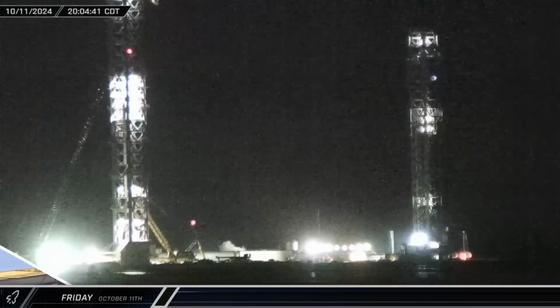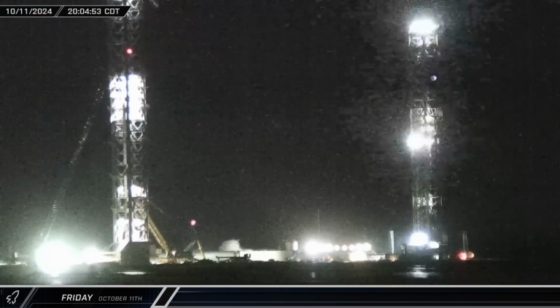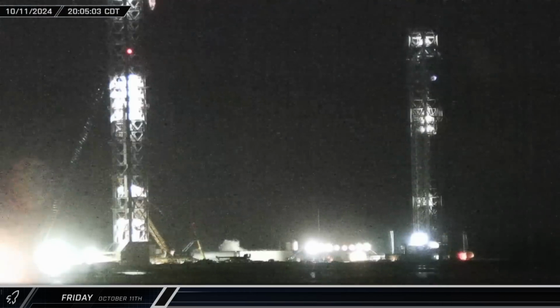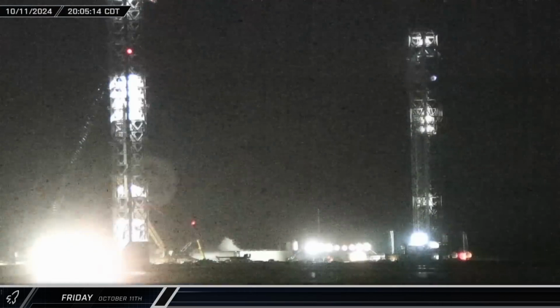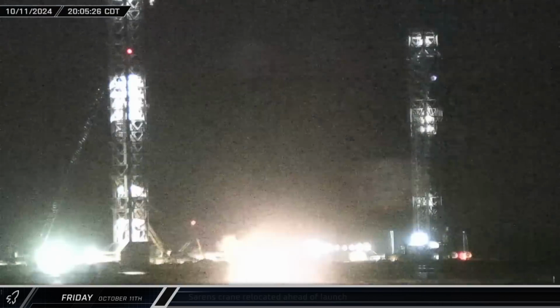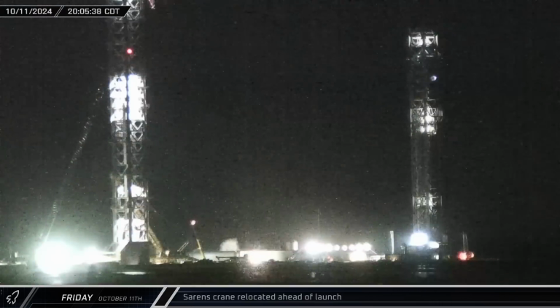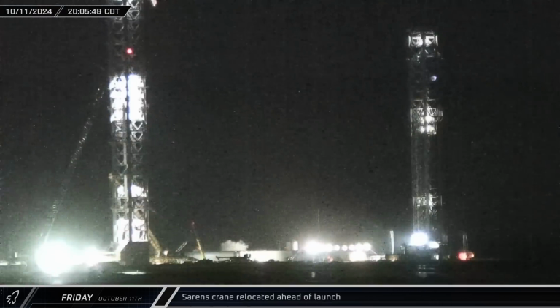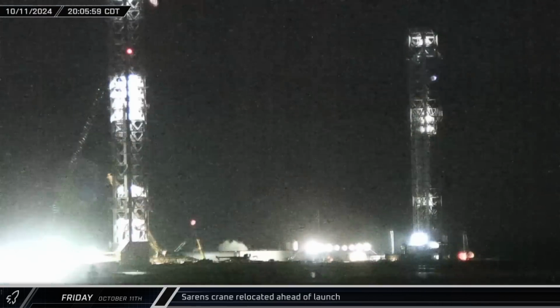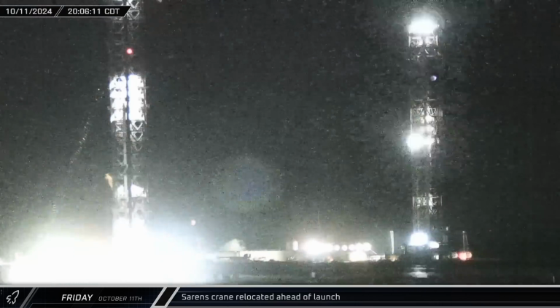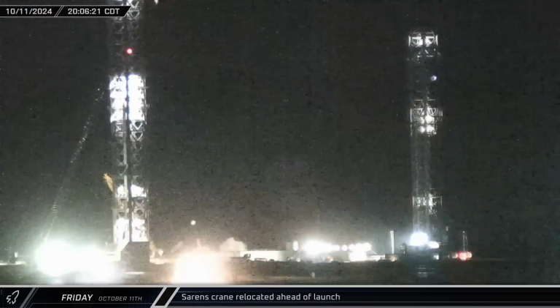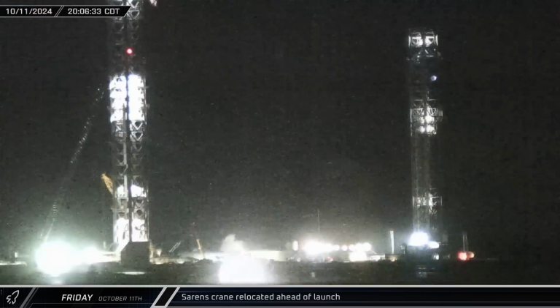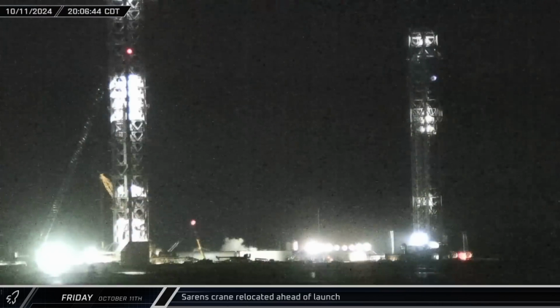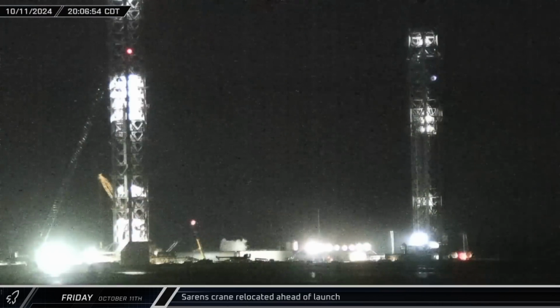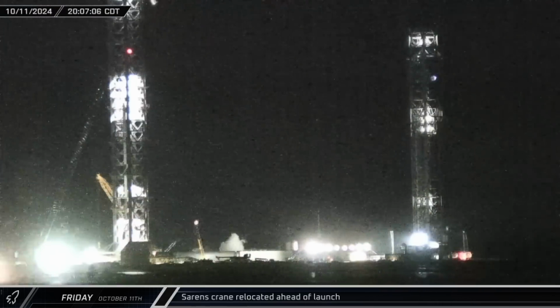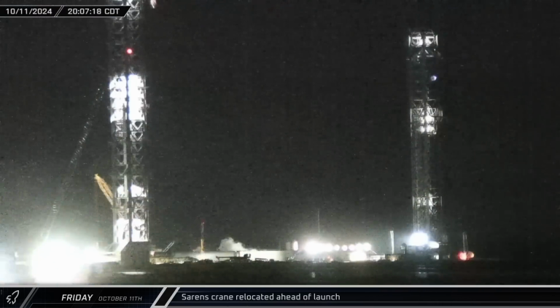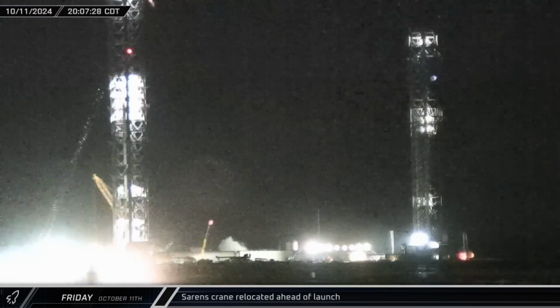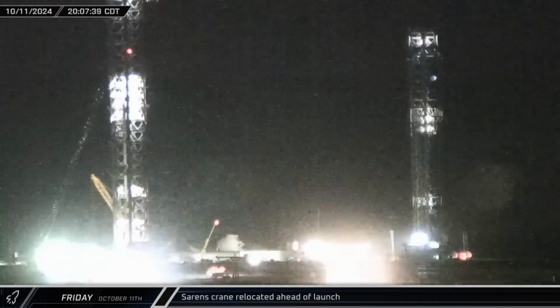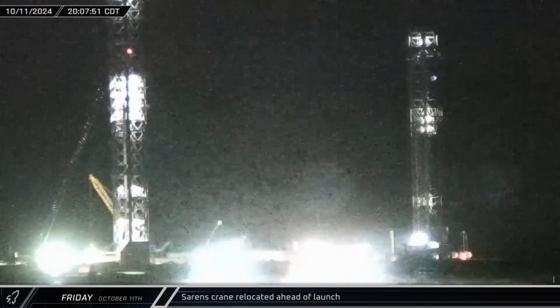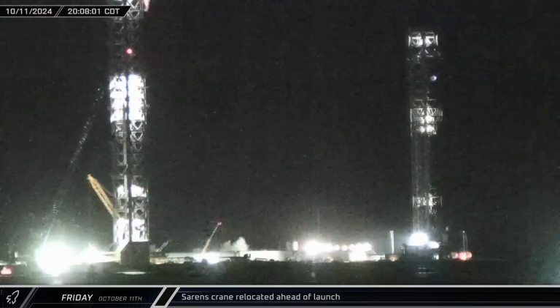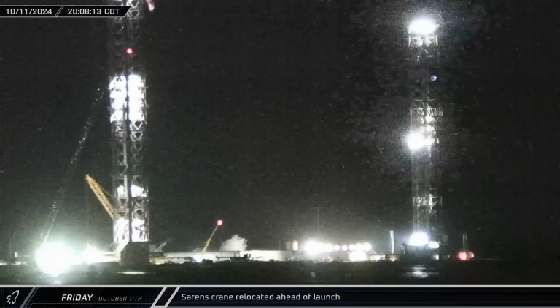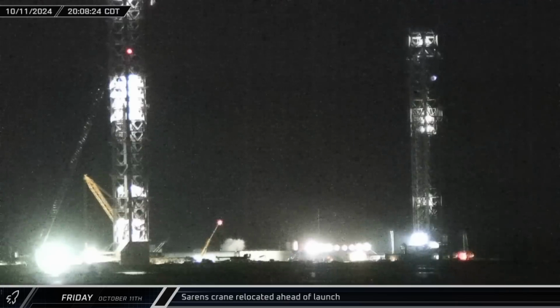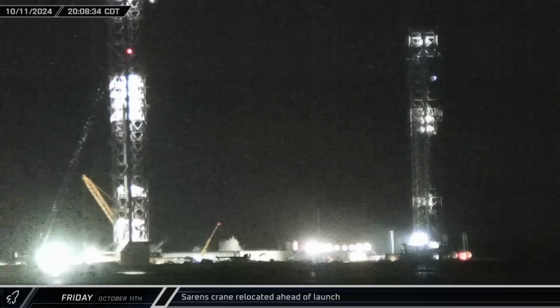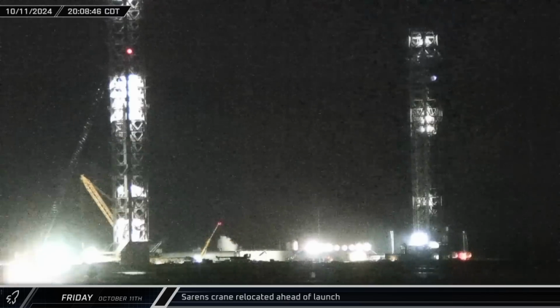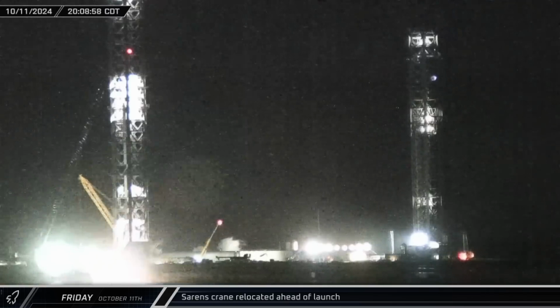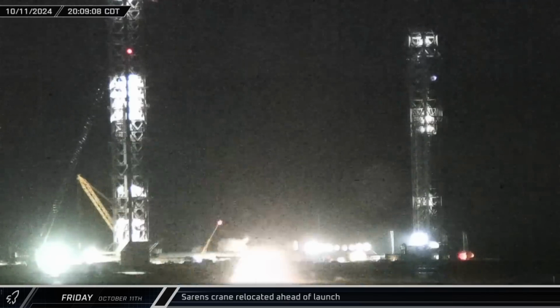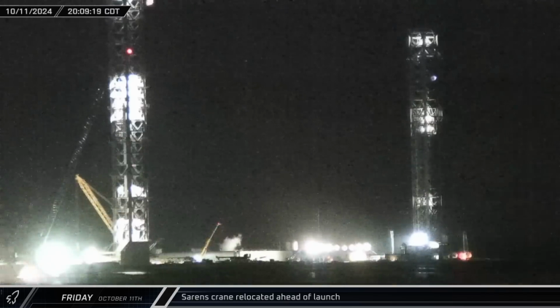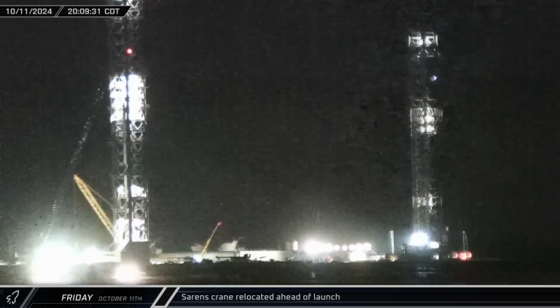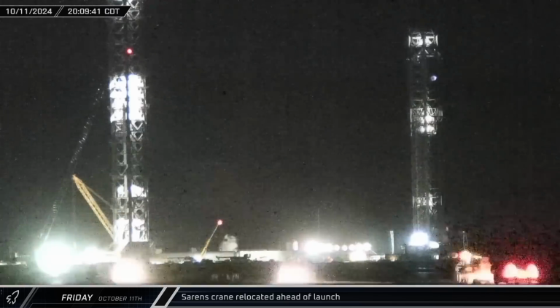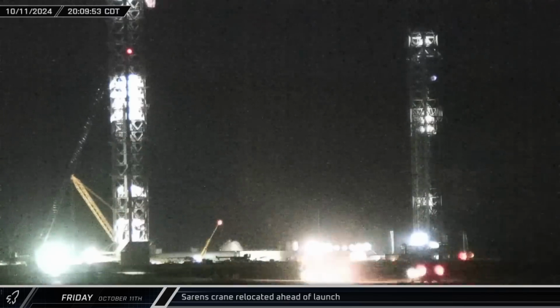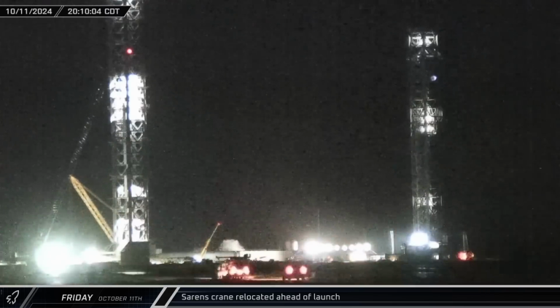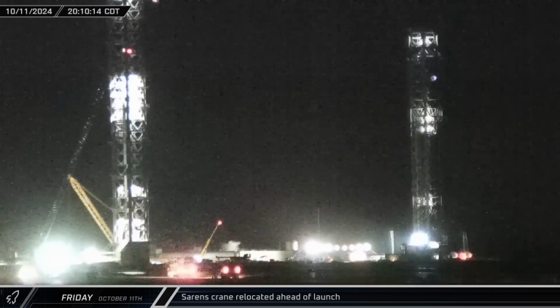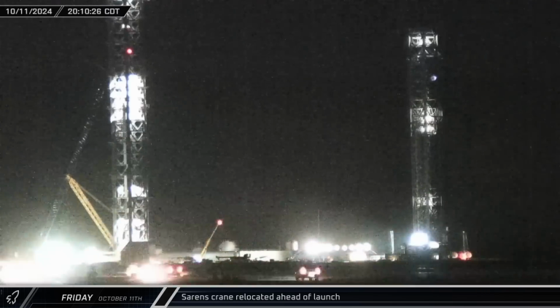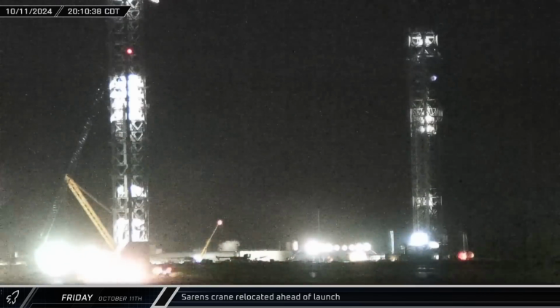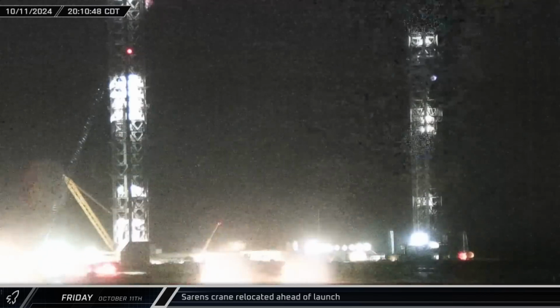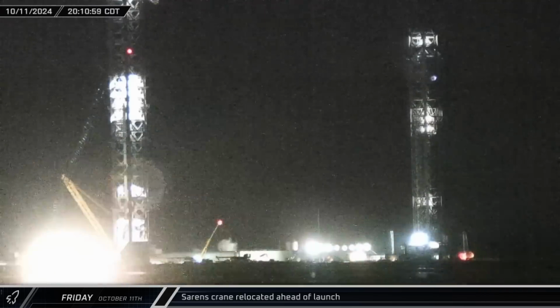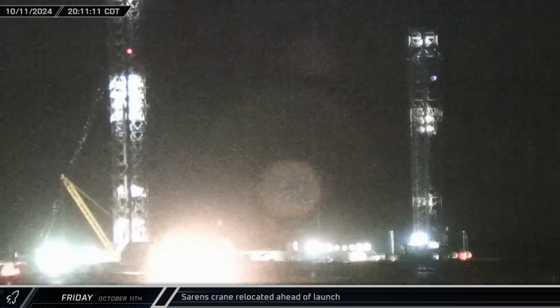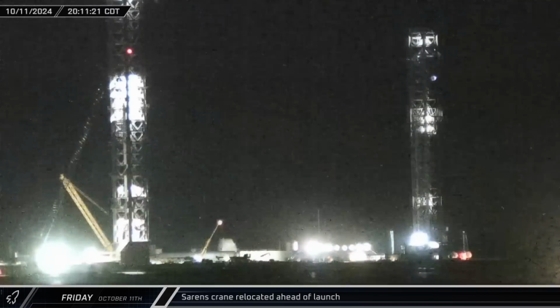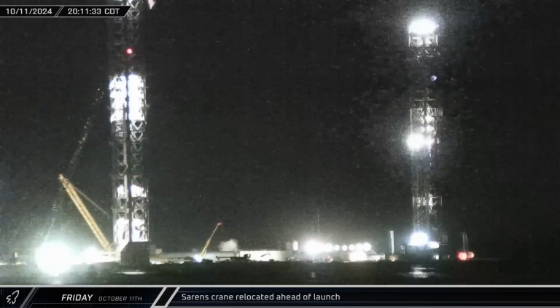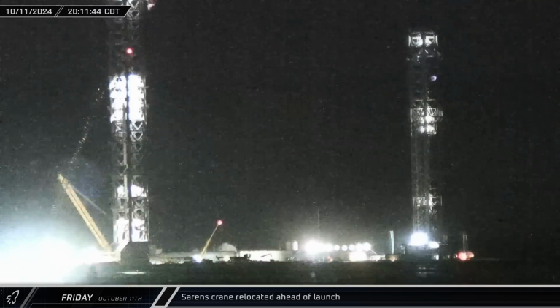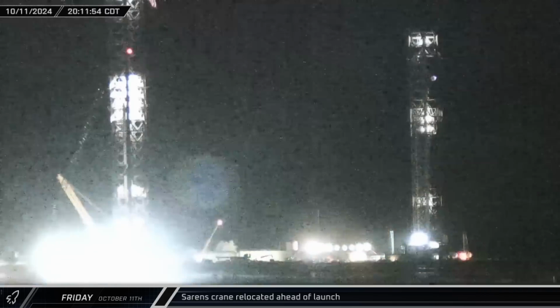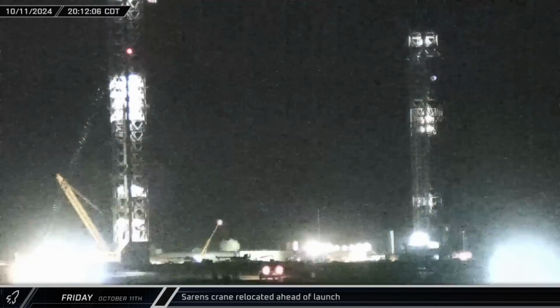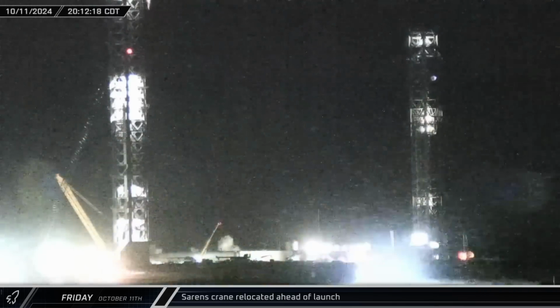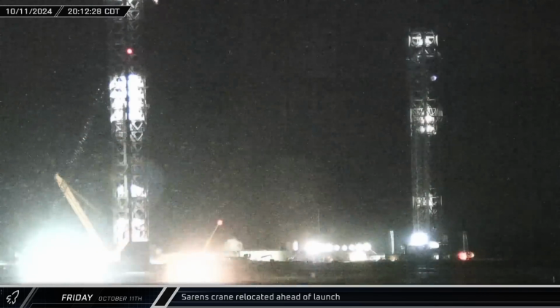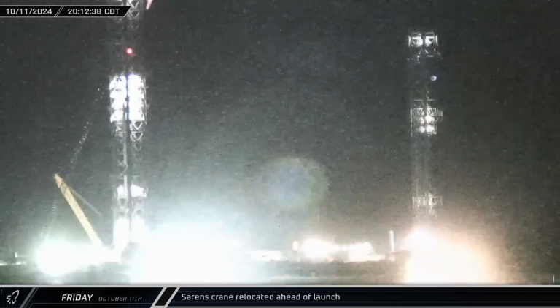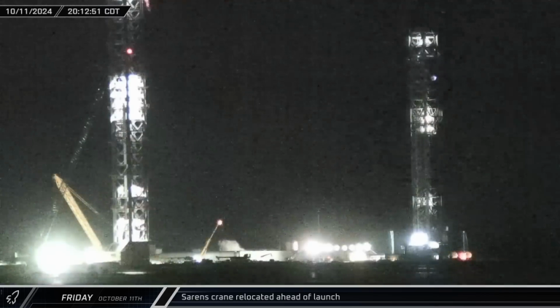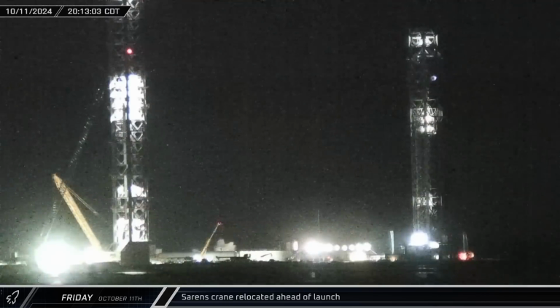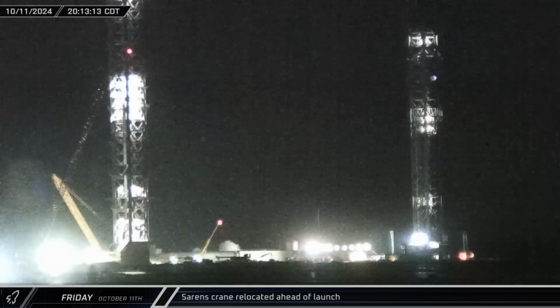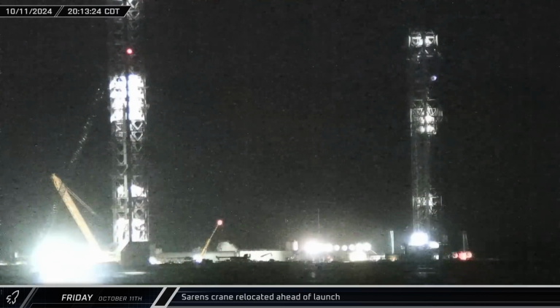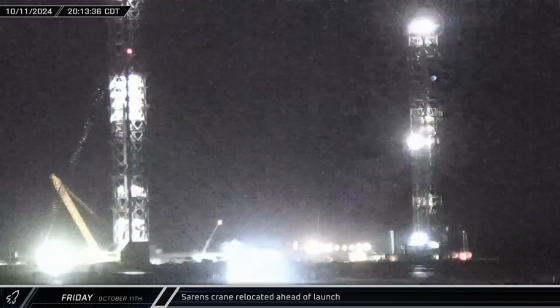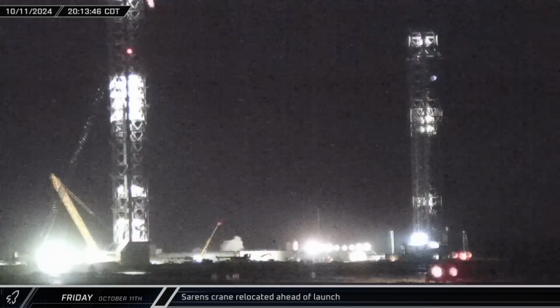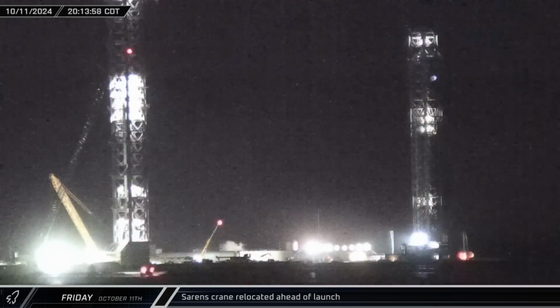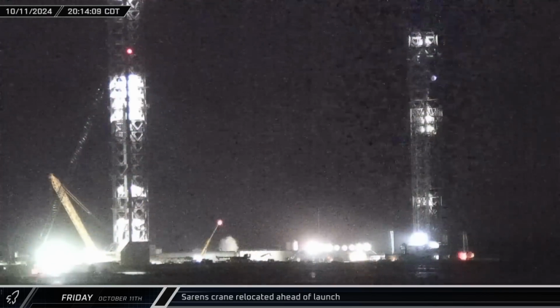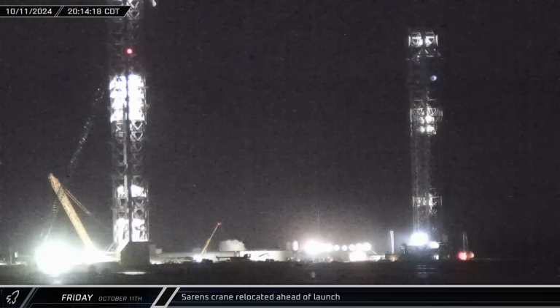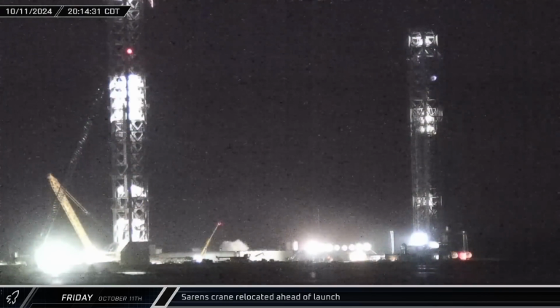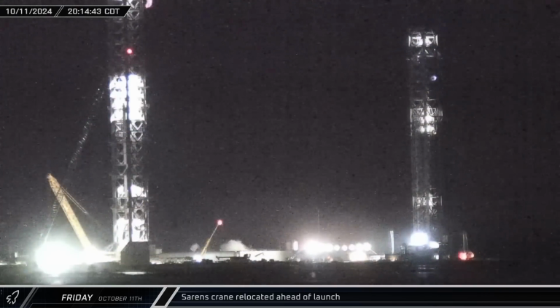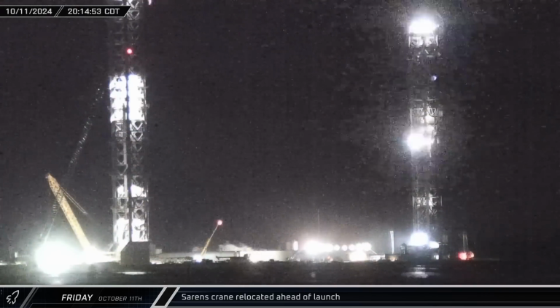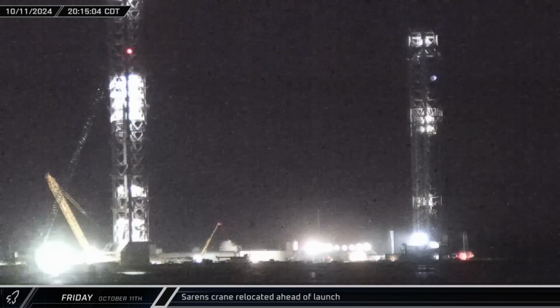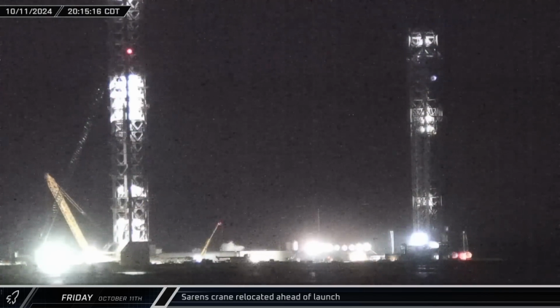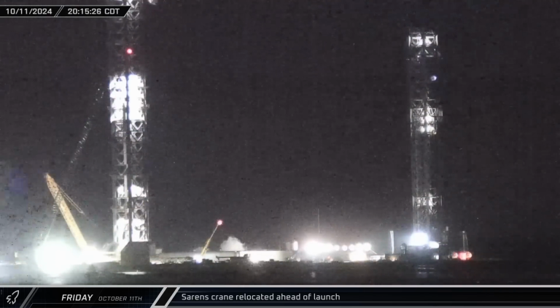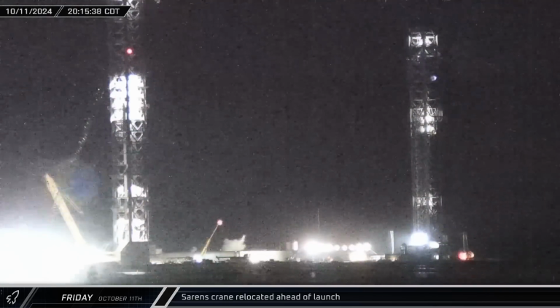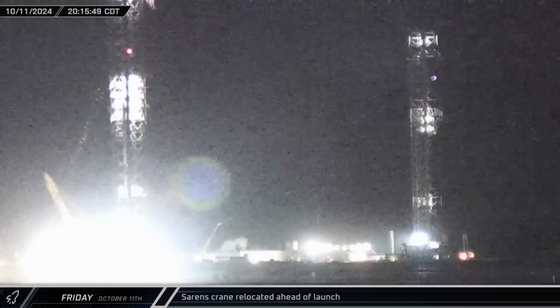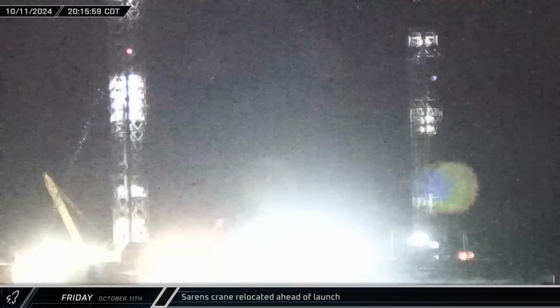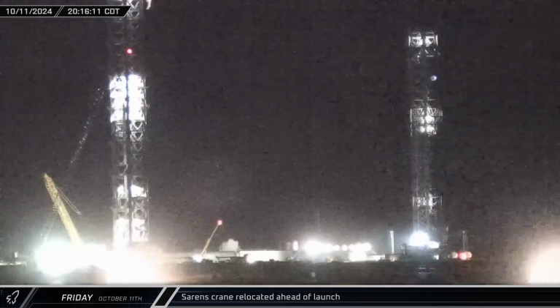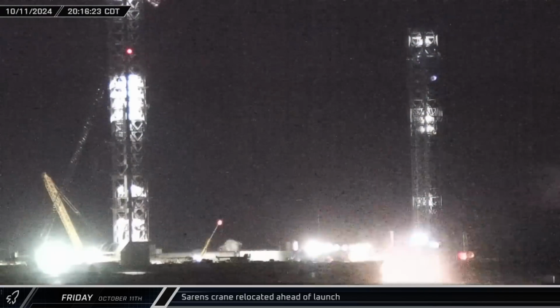That night, the still-assembled parts of the Sarin's crane moved once again, shifting into its final launch position.